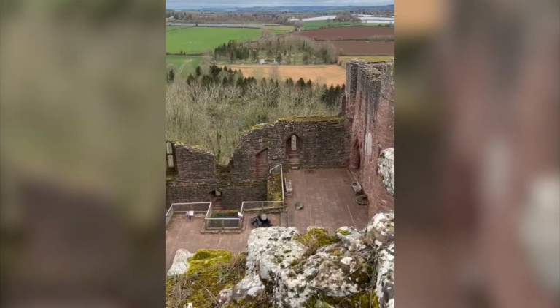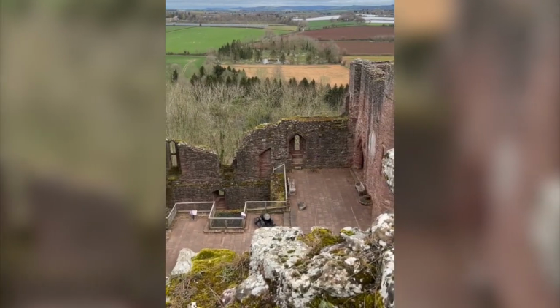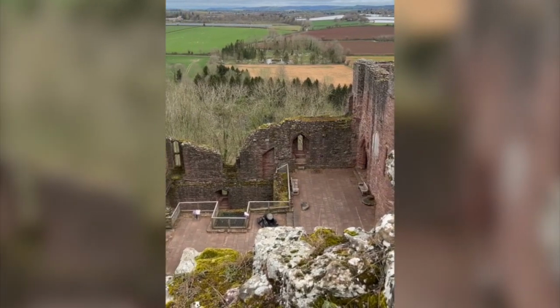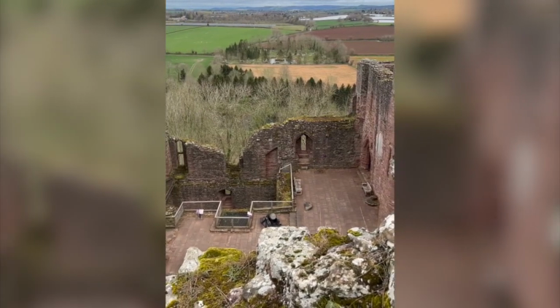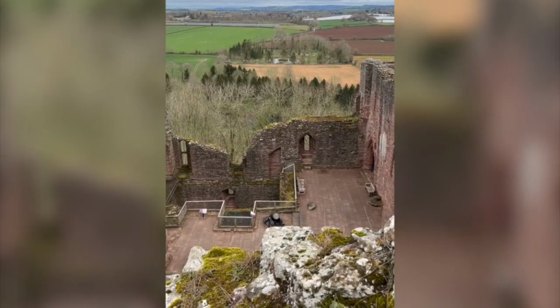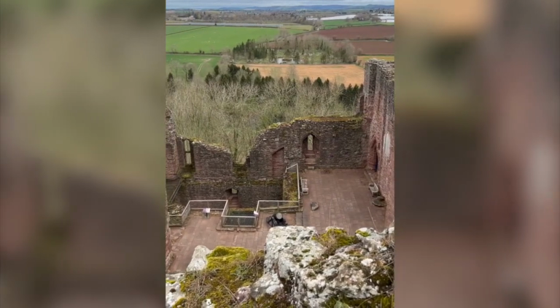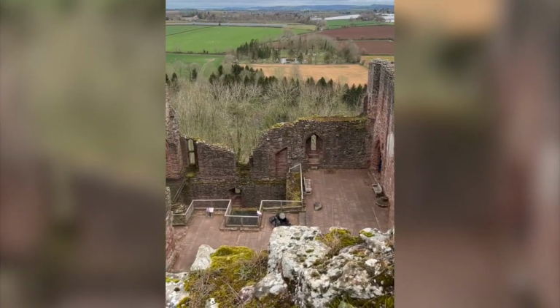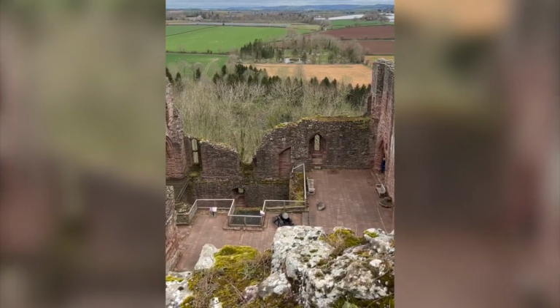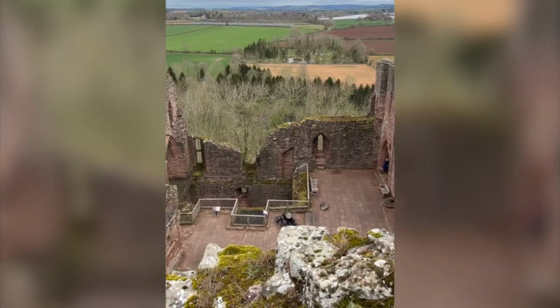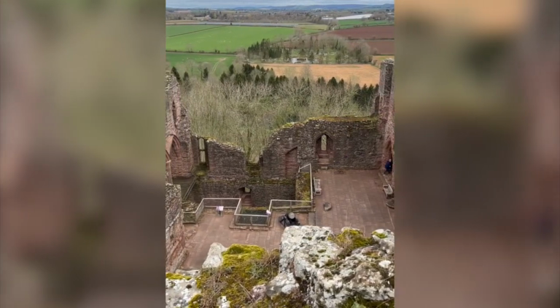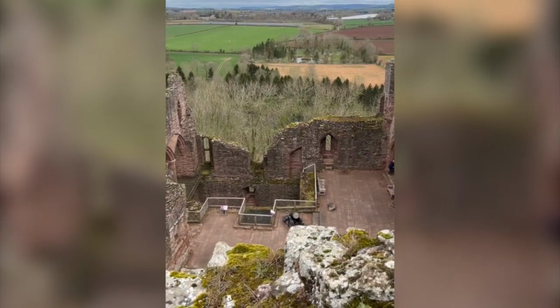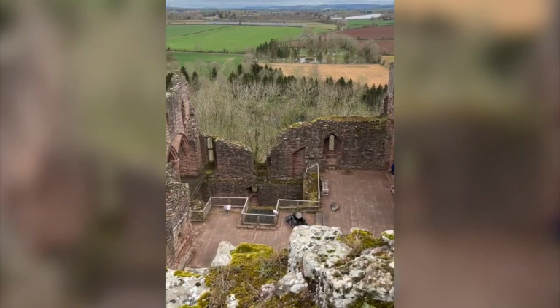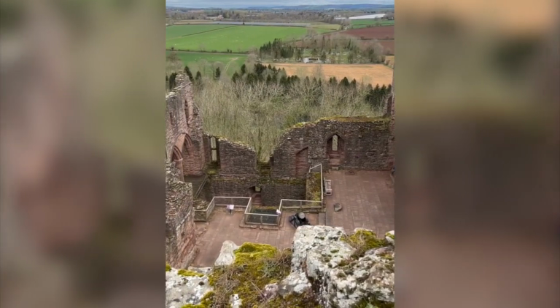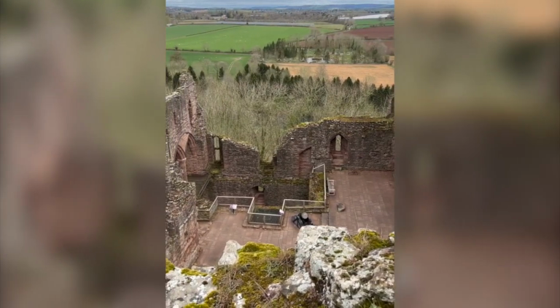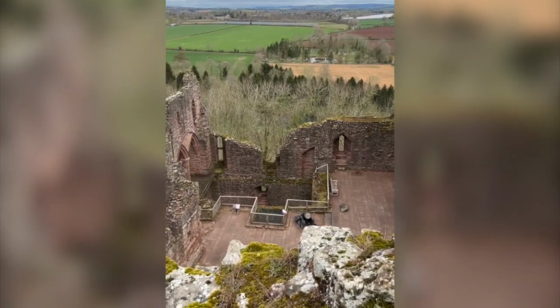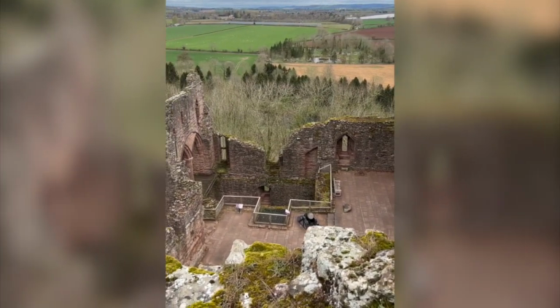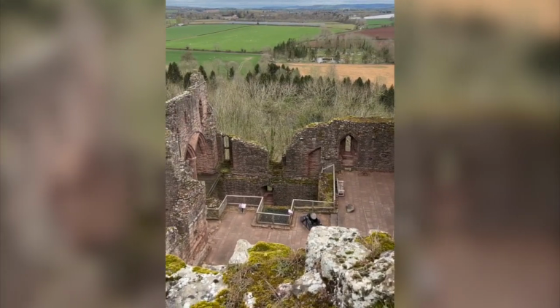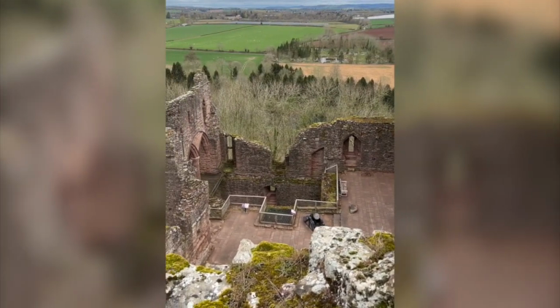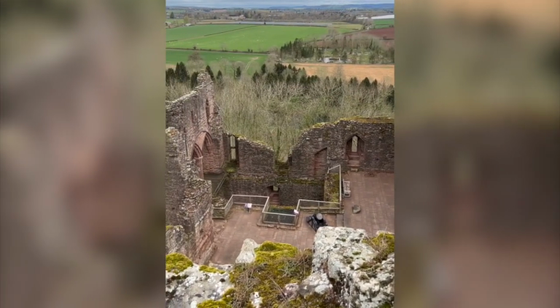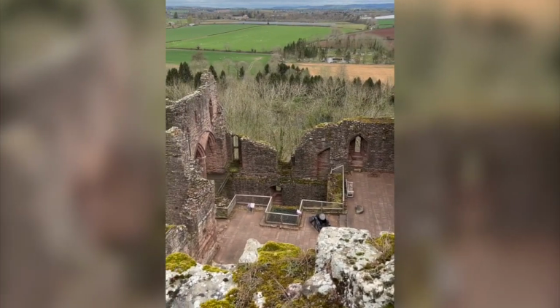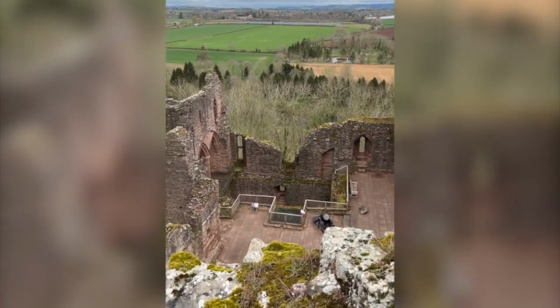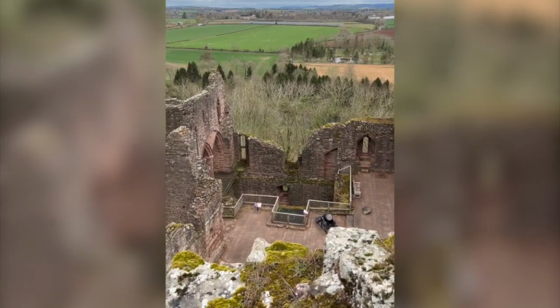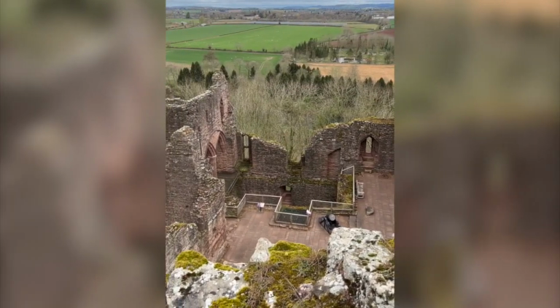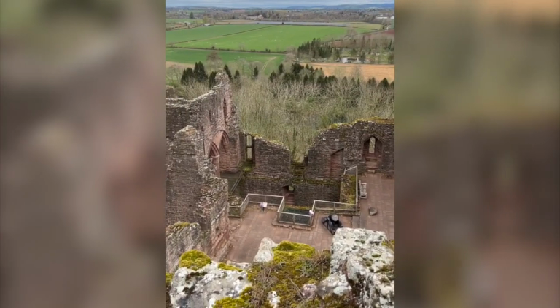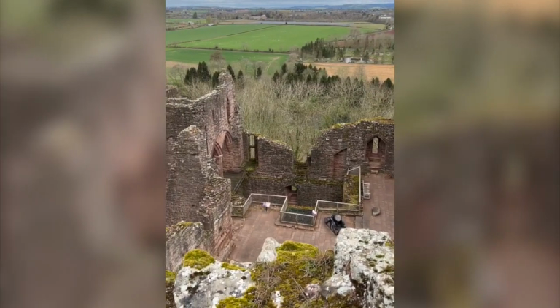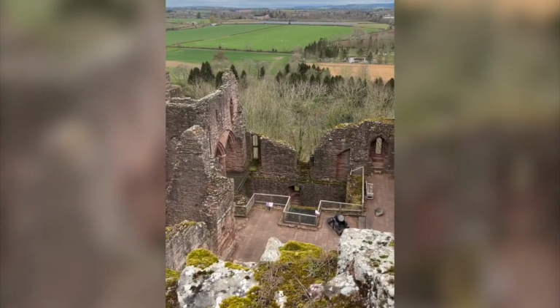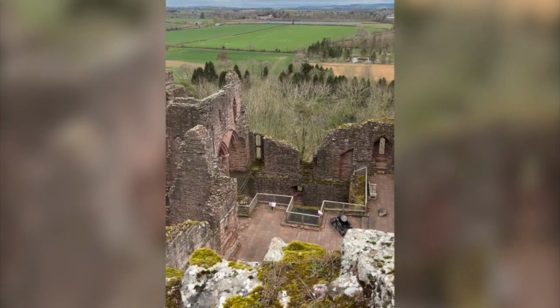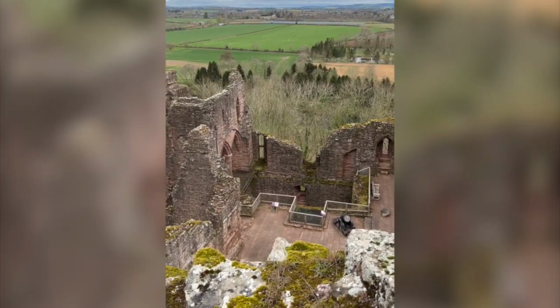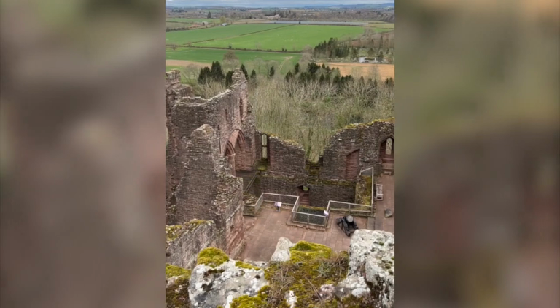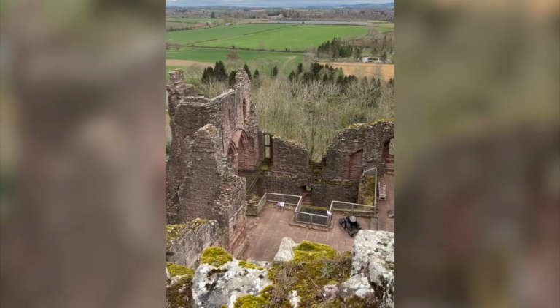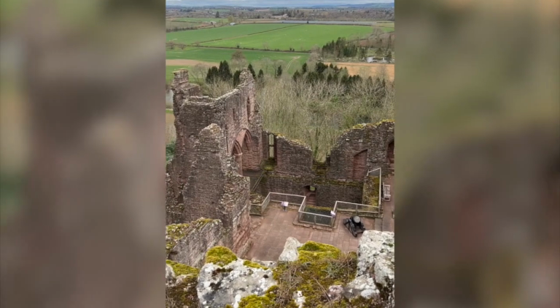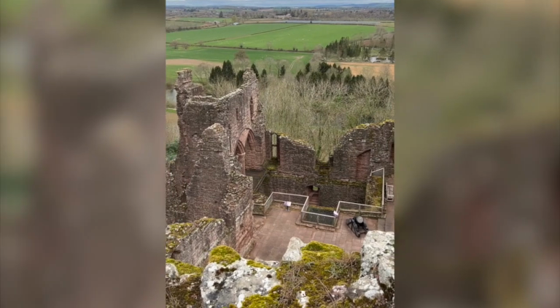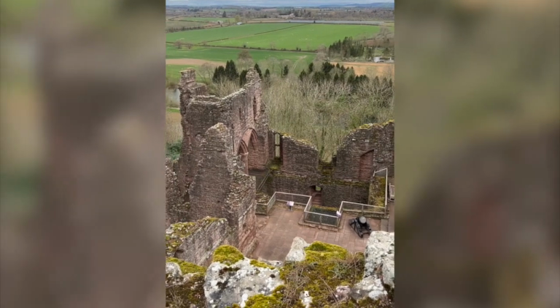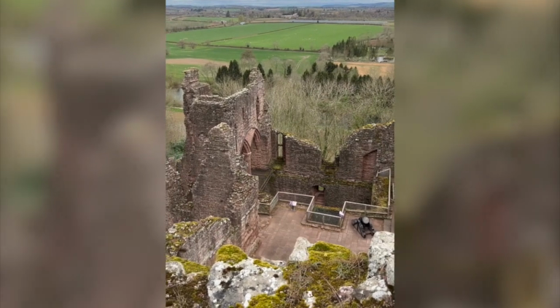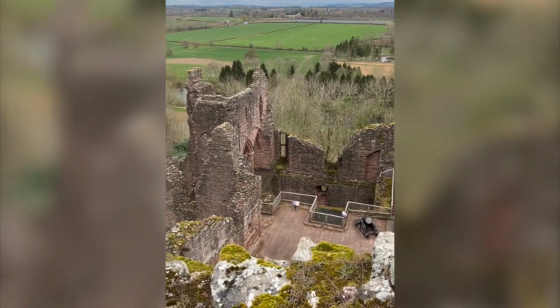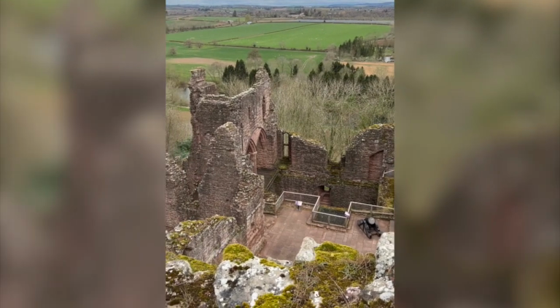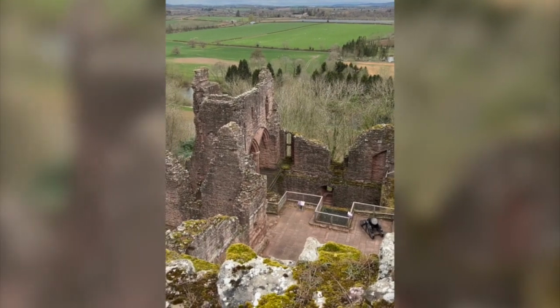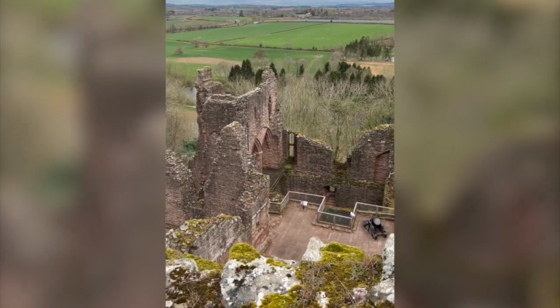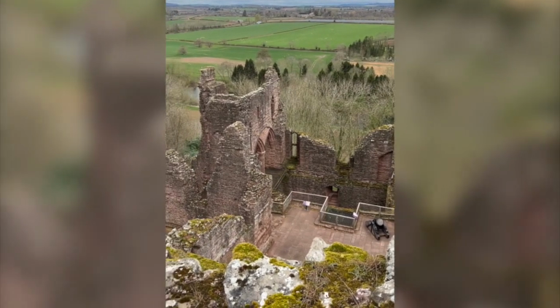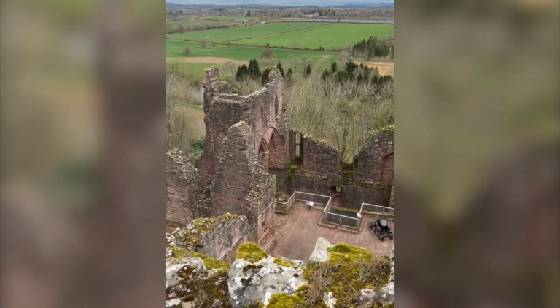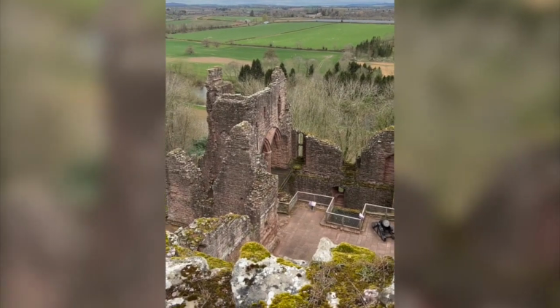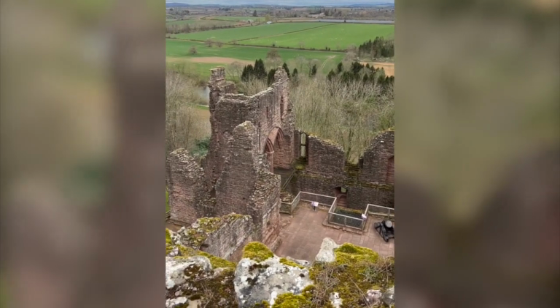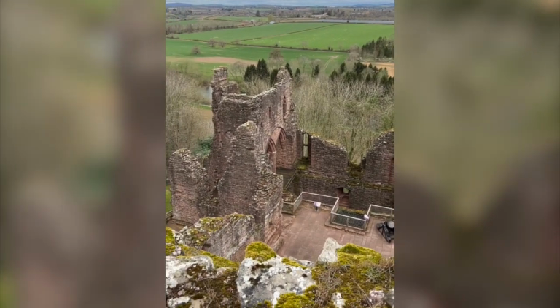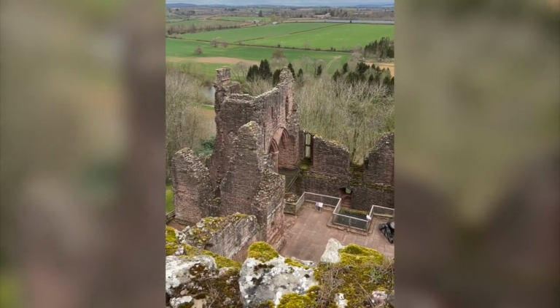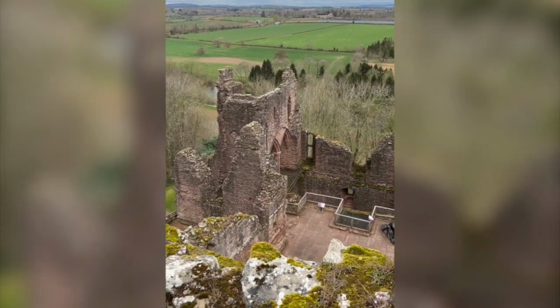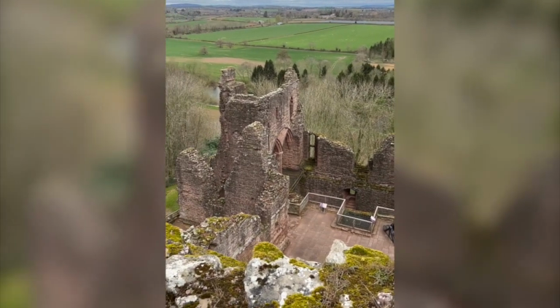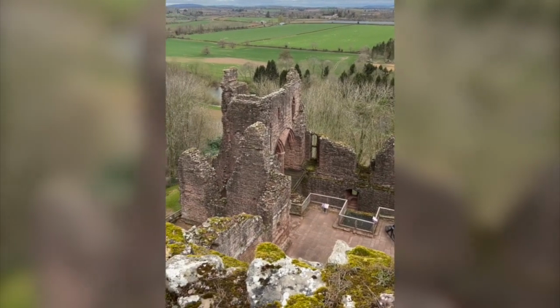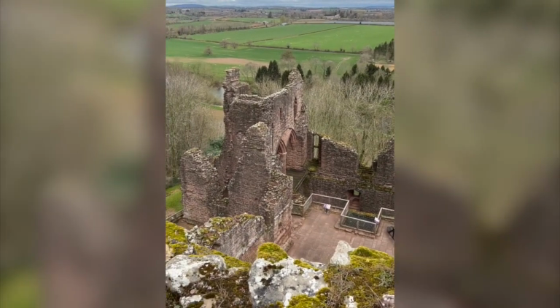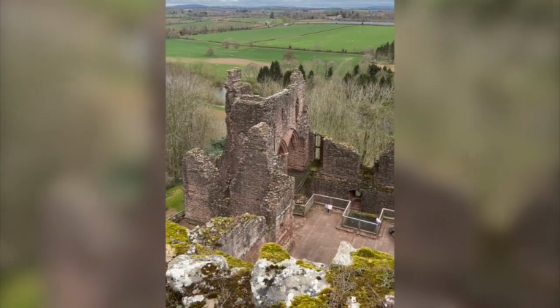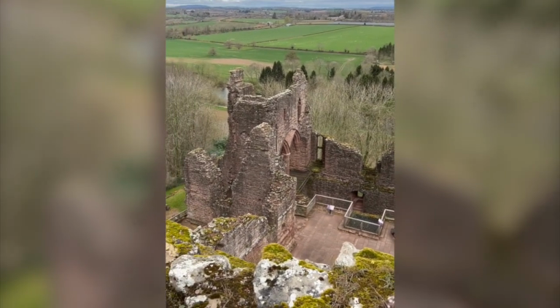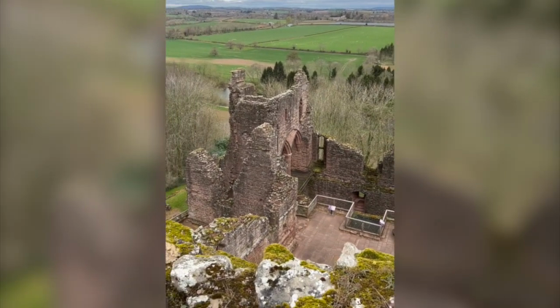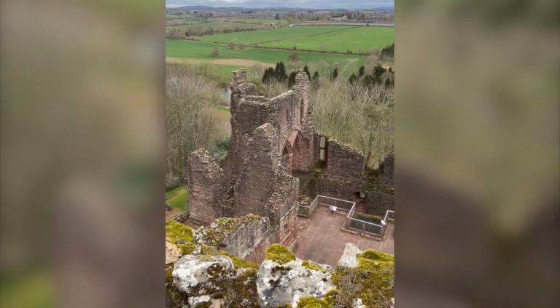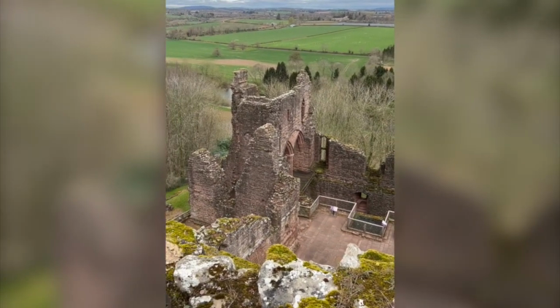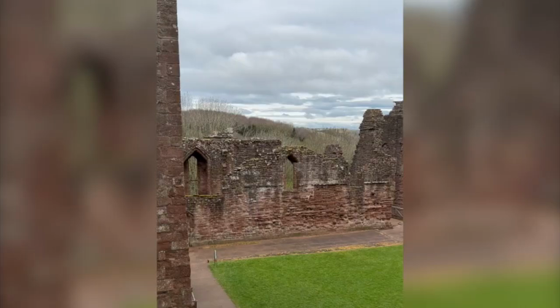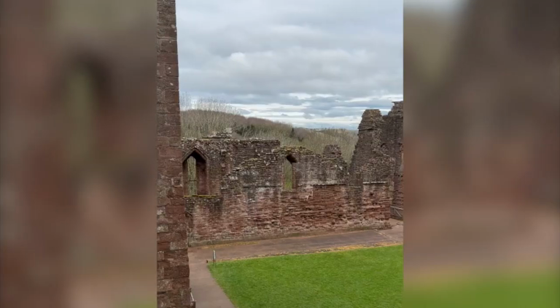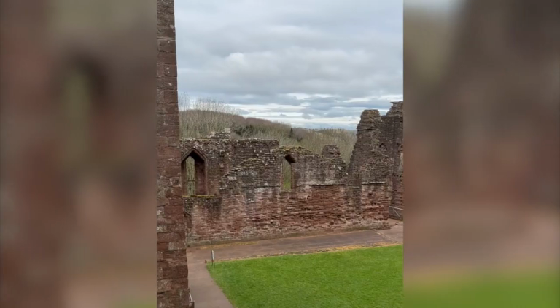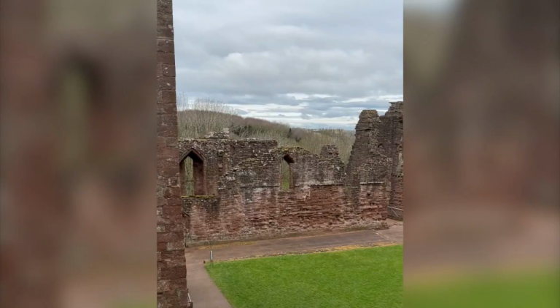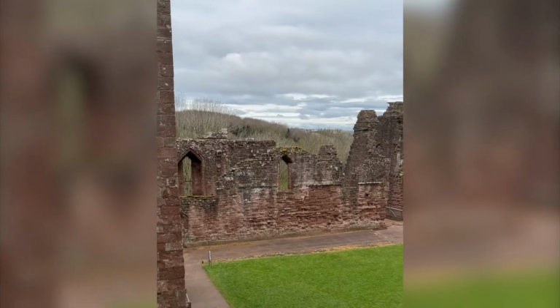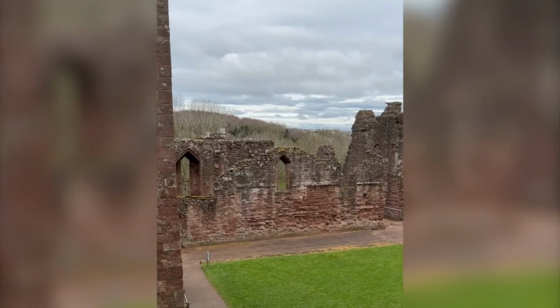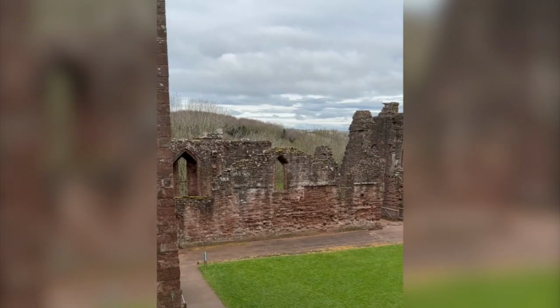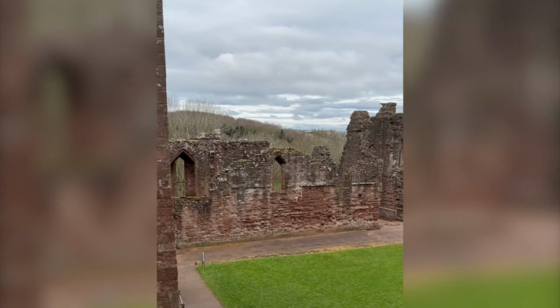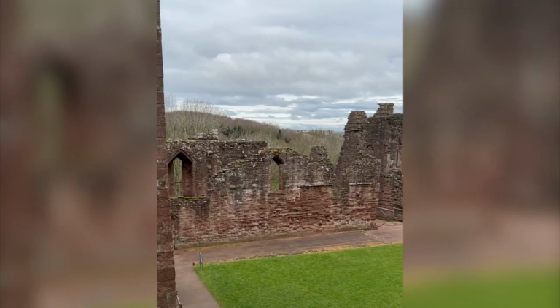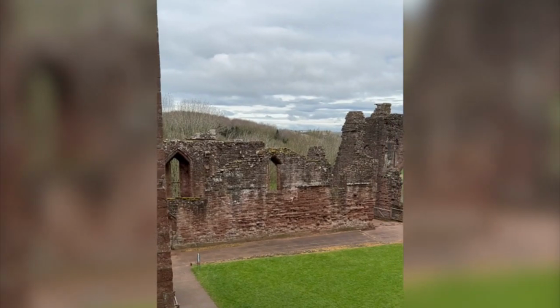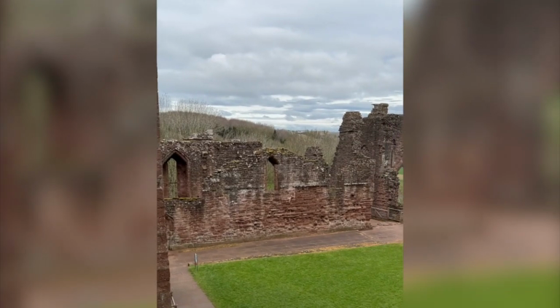By the 16th century, Goodrich was used less and less as a residence, although it stayed in use as a judicial centre and prison.